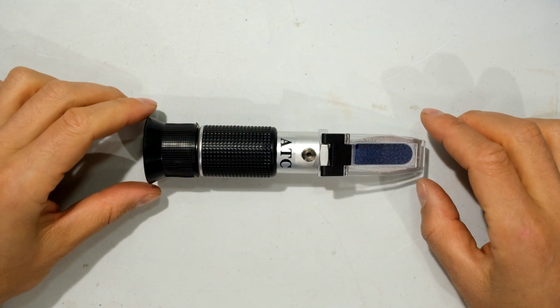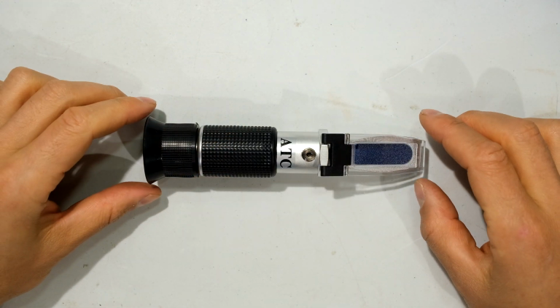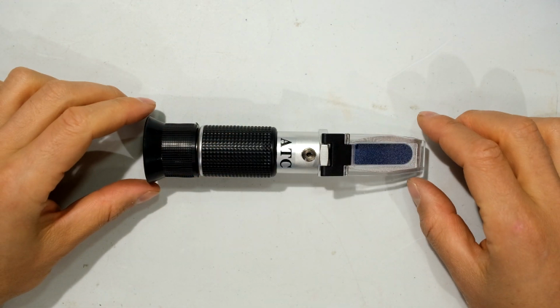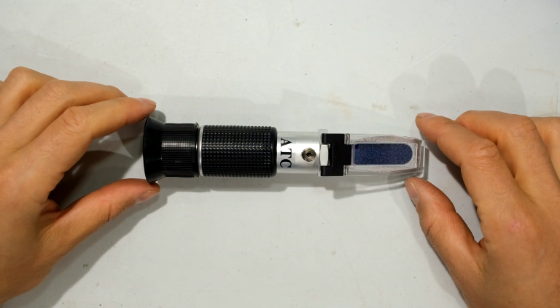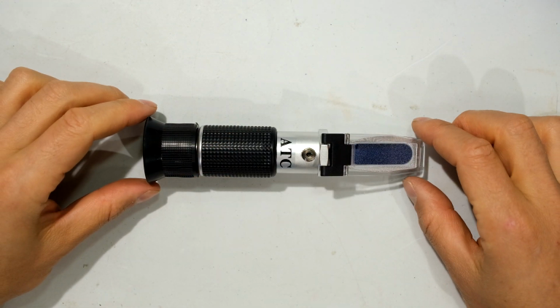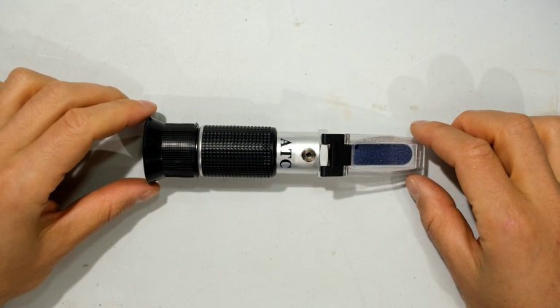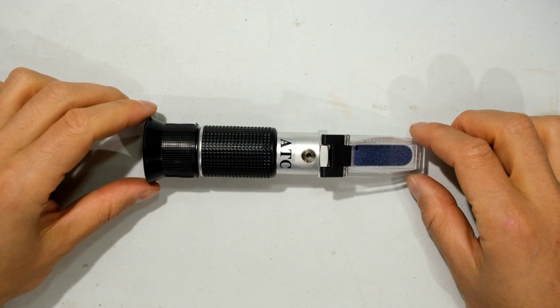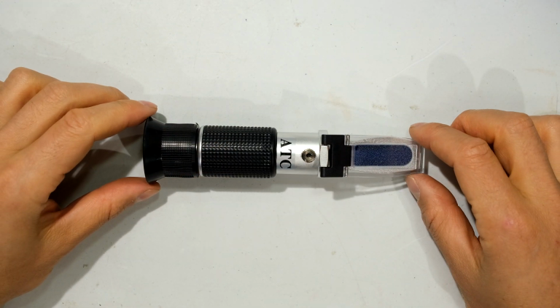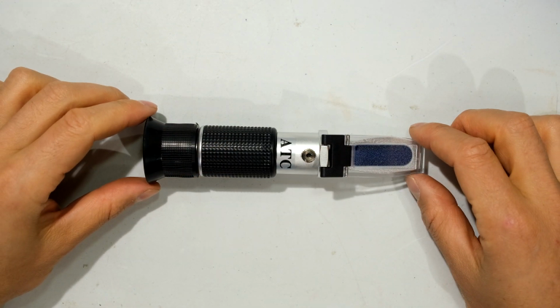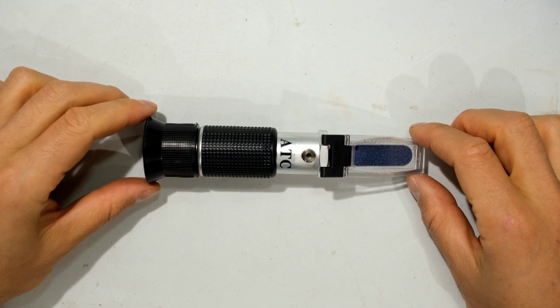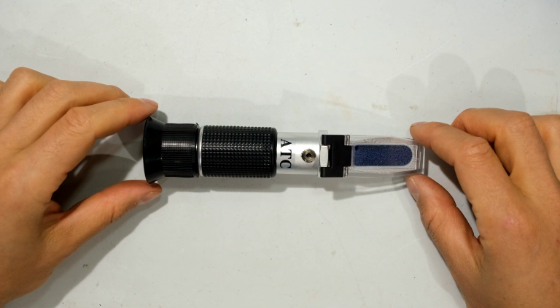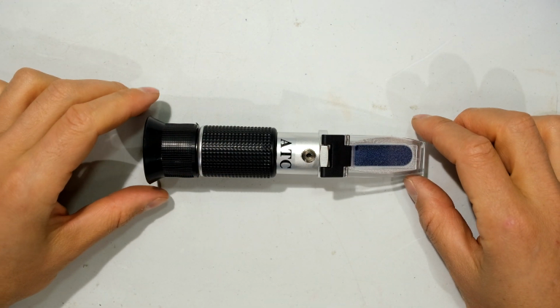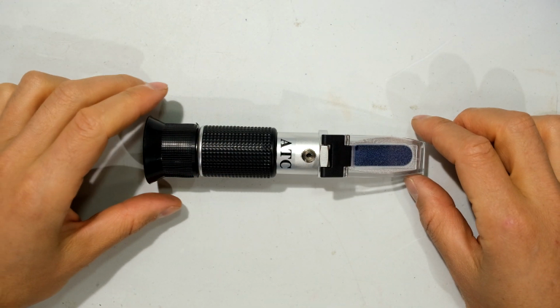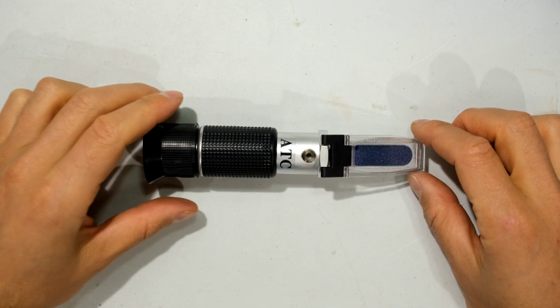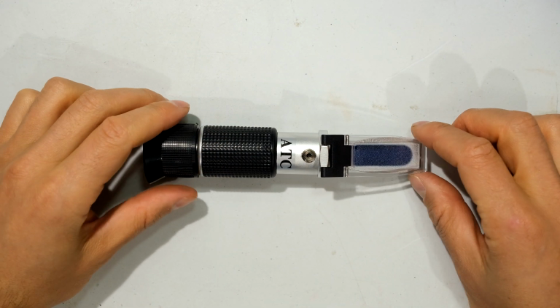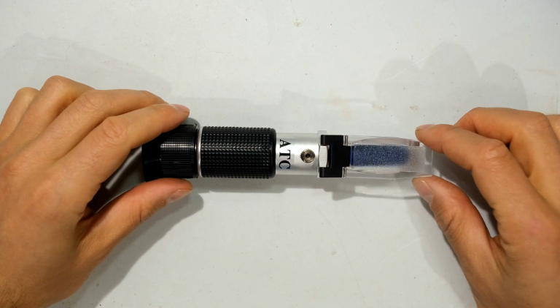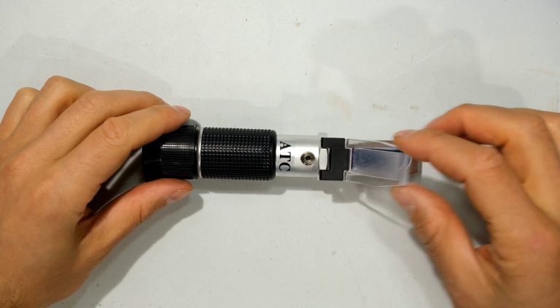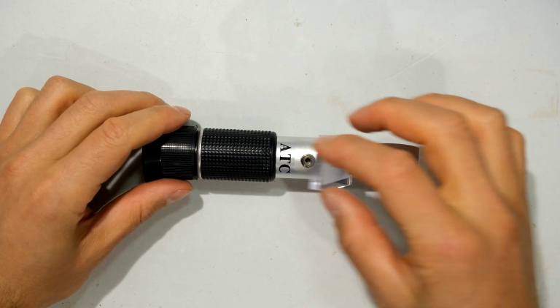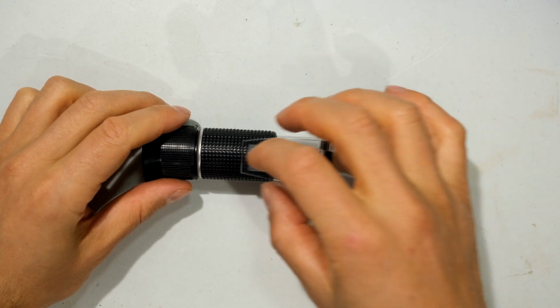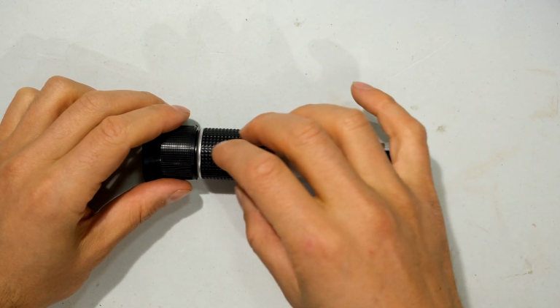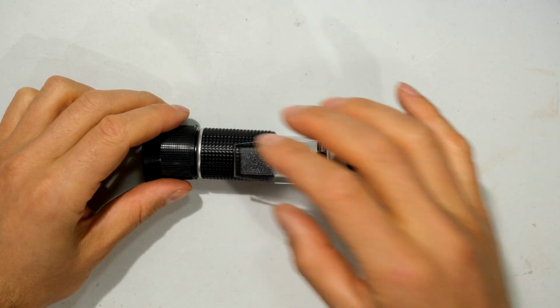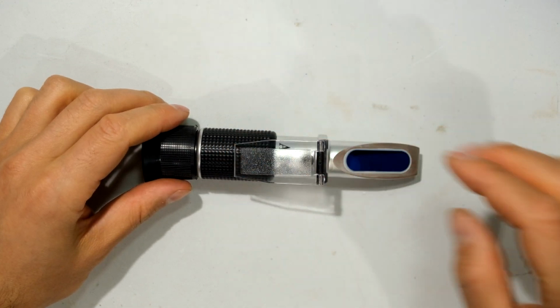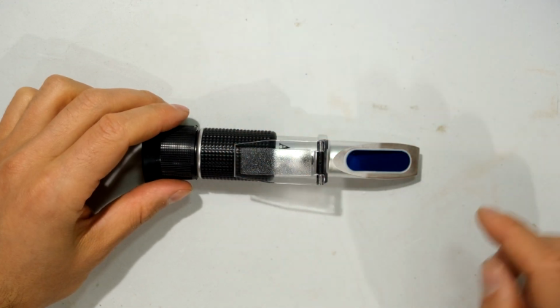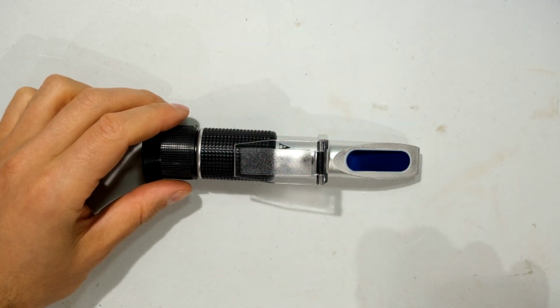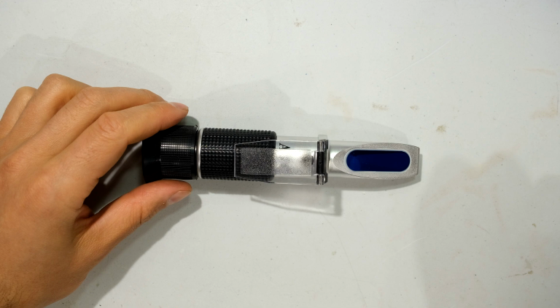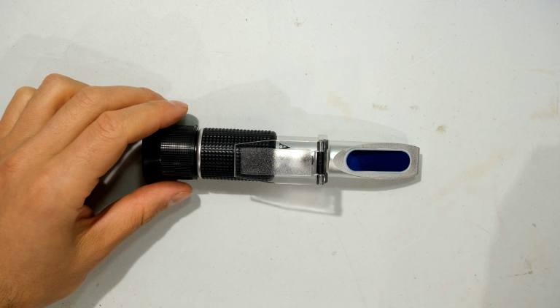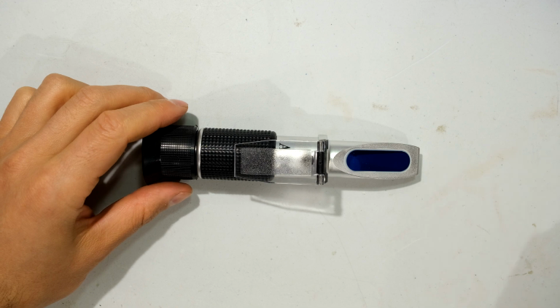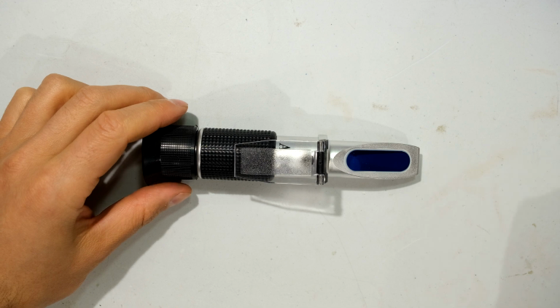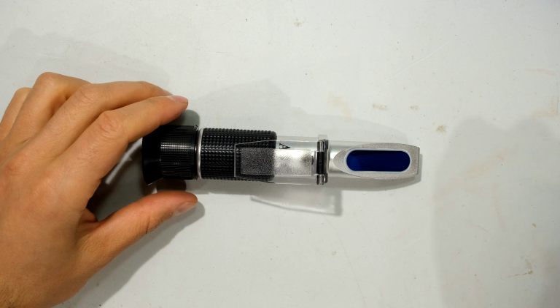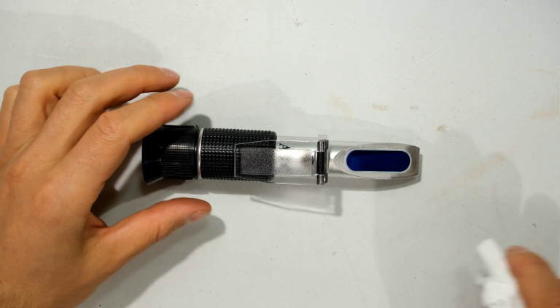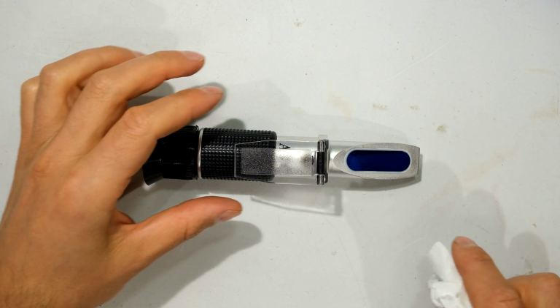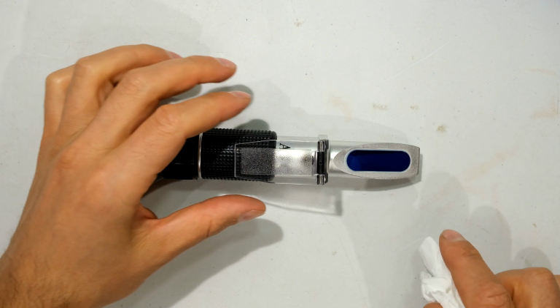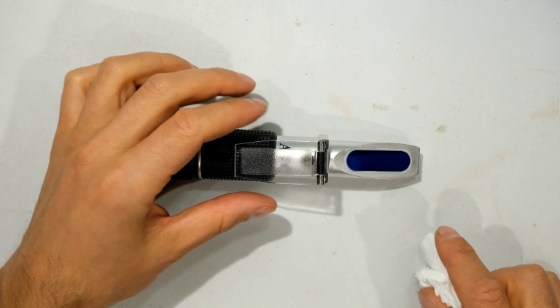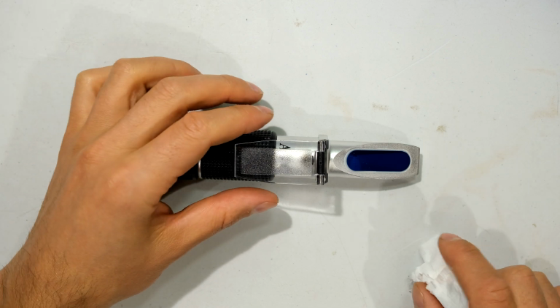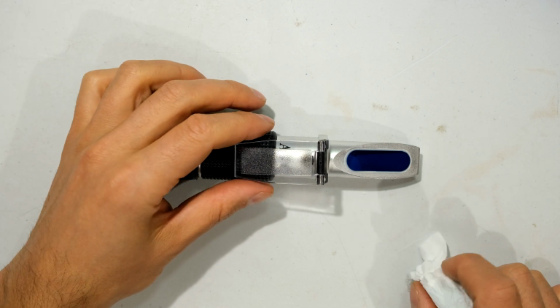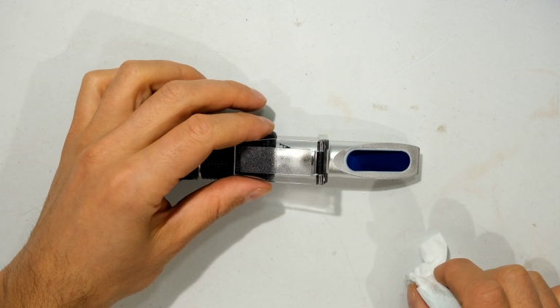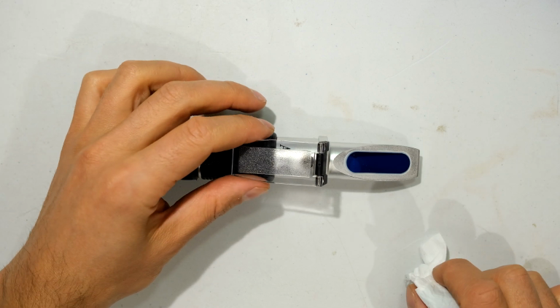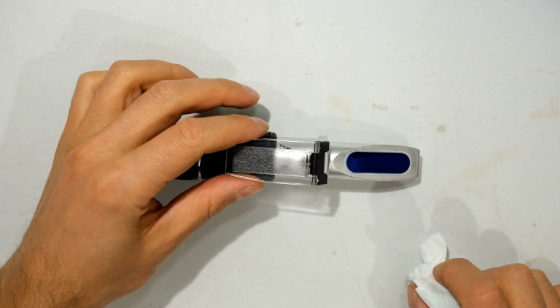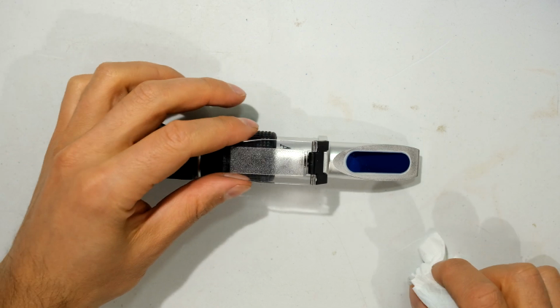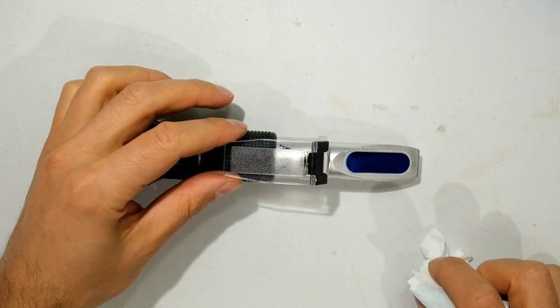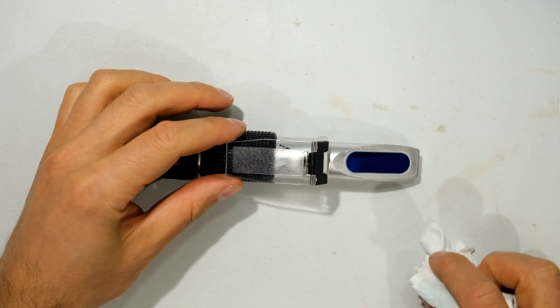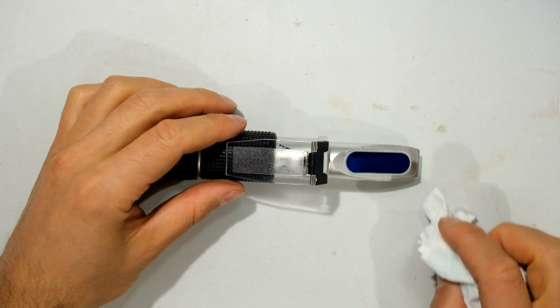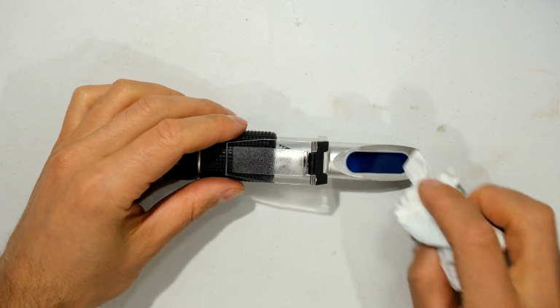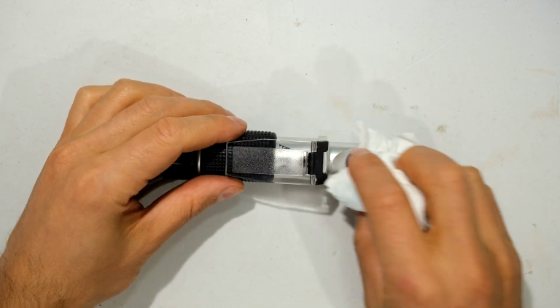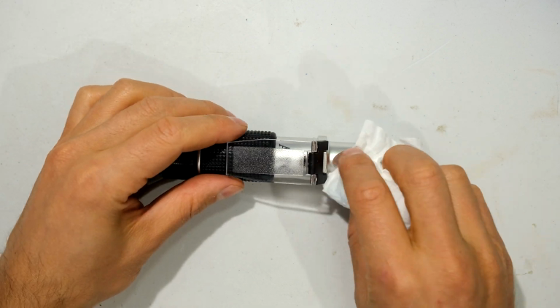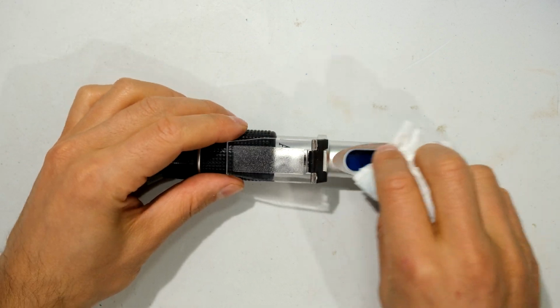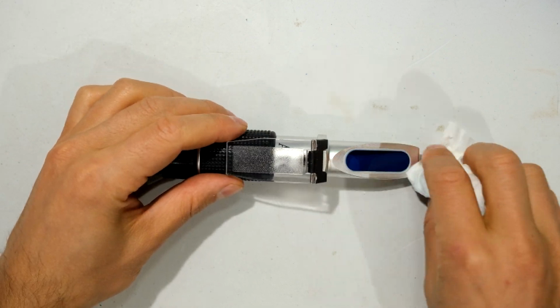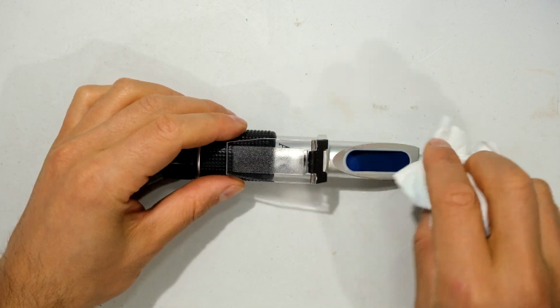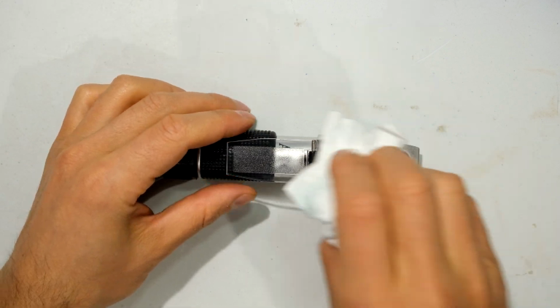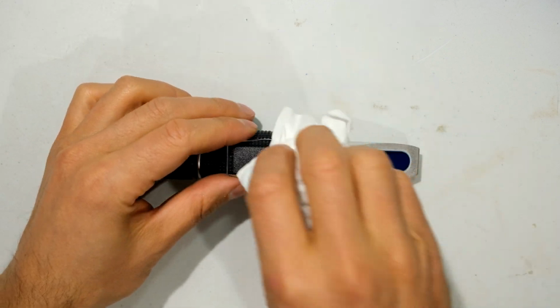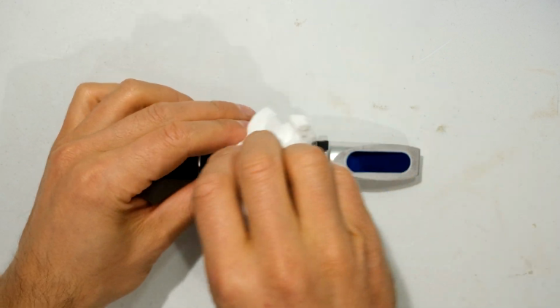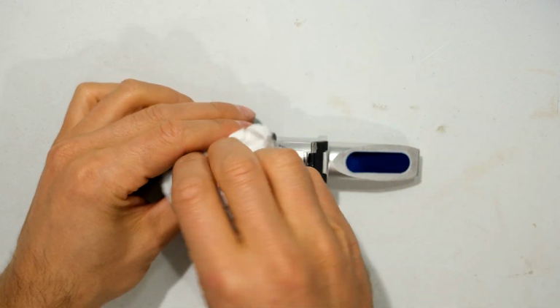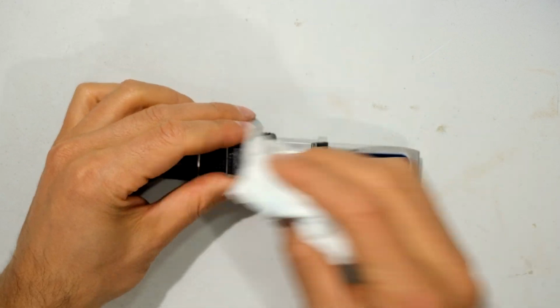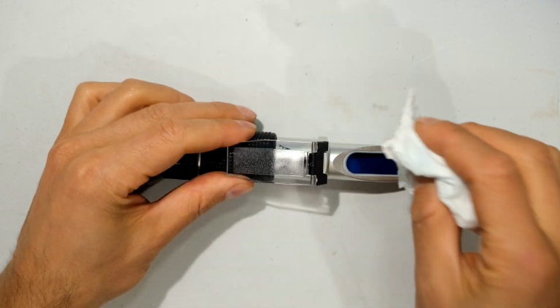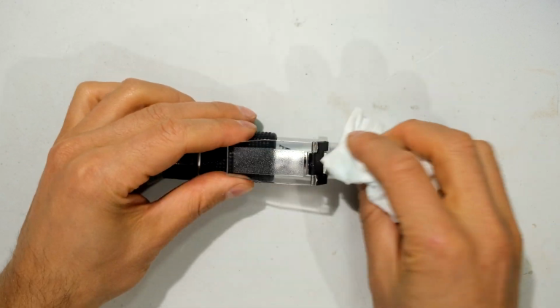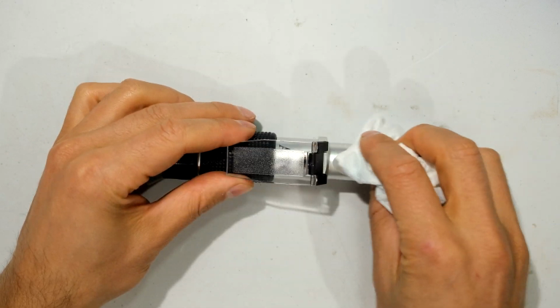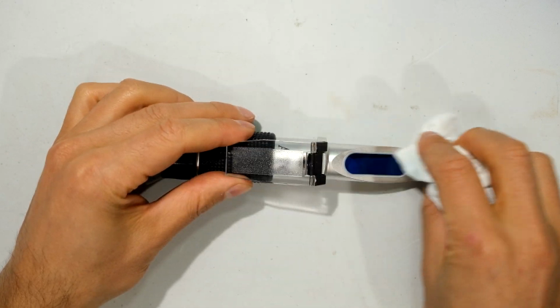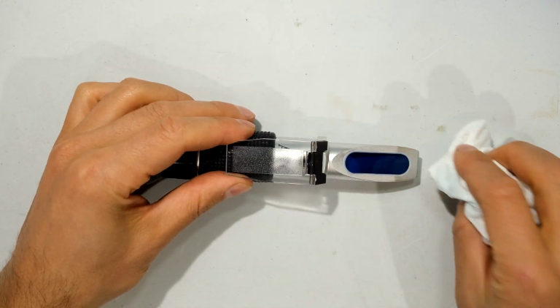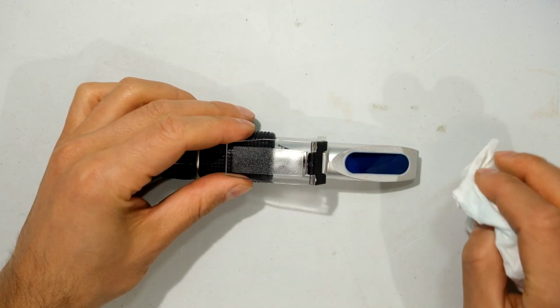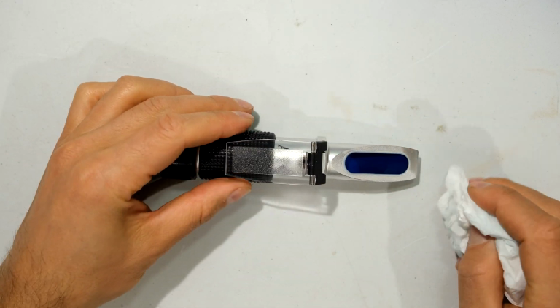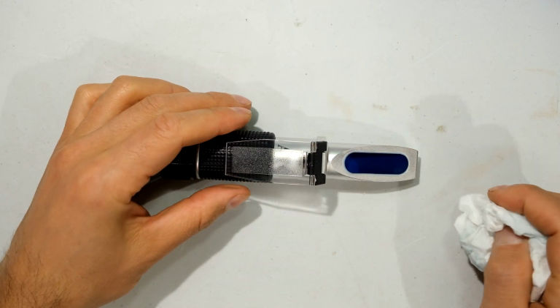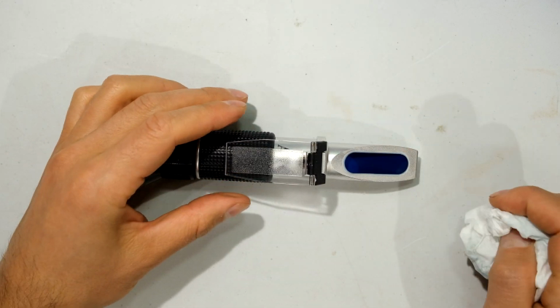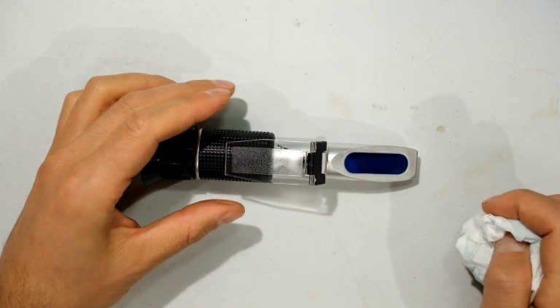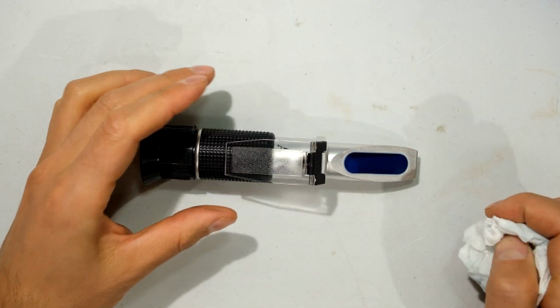Now I'm going to show you how to take a measurement. The first thing you want to do is make sure your prism and daylight plate are clean. I clean it with distilled water.